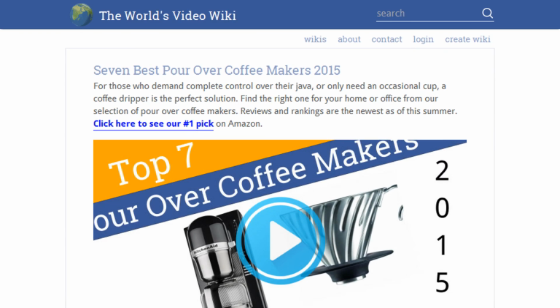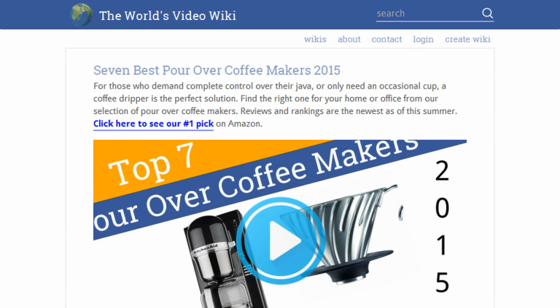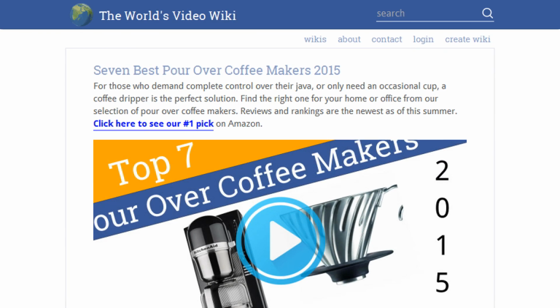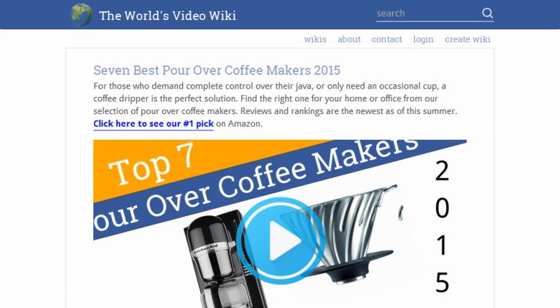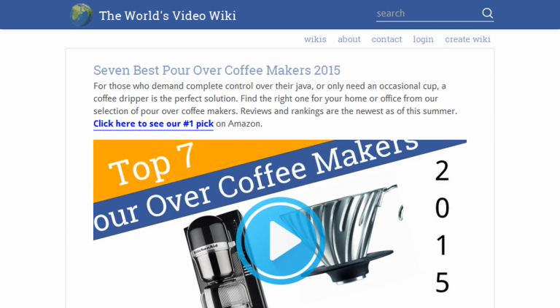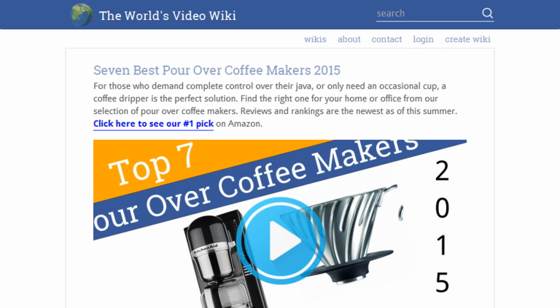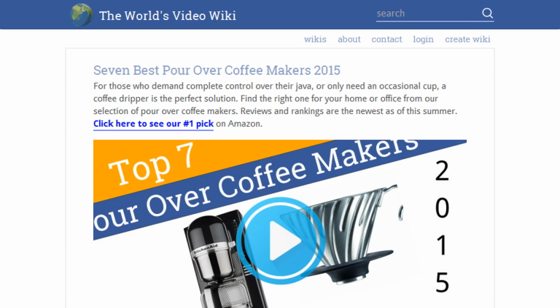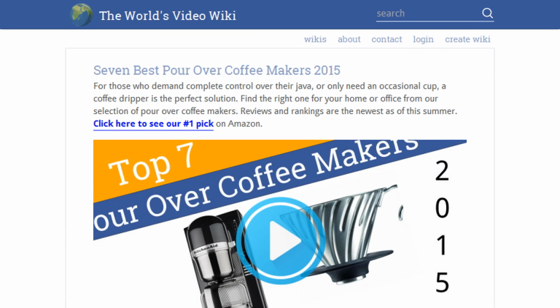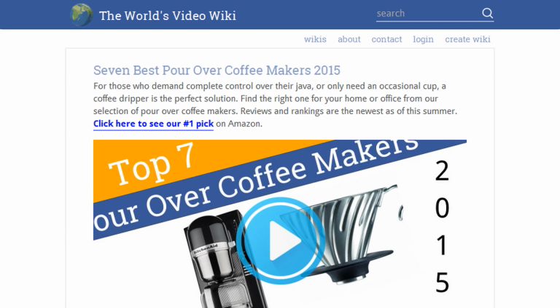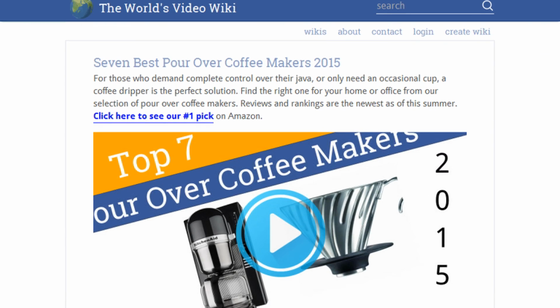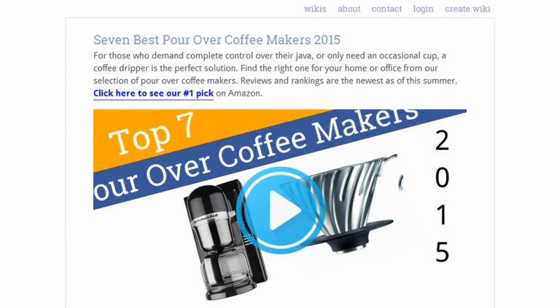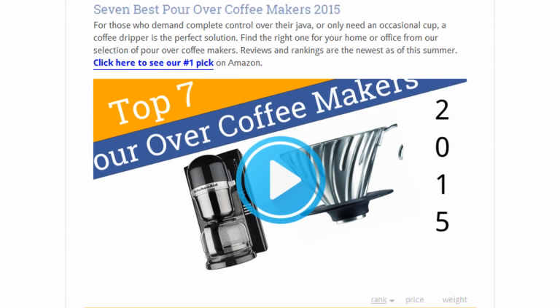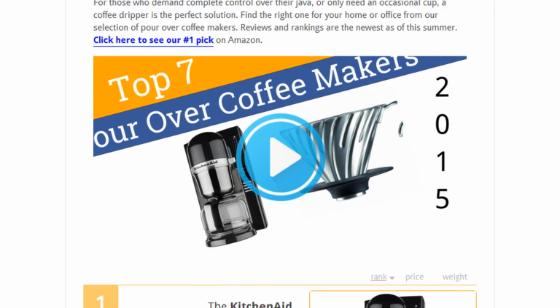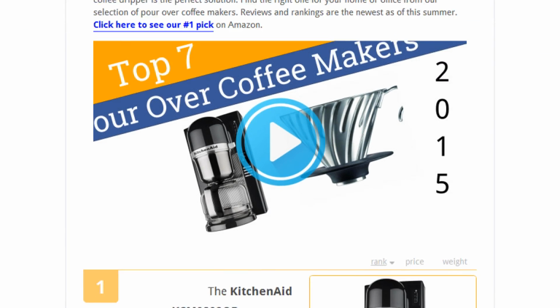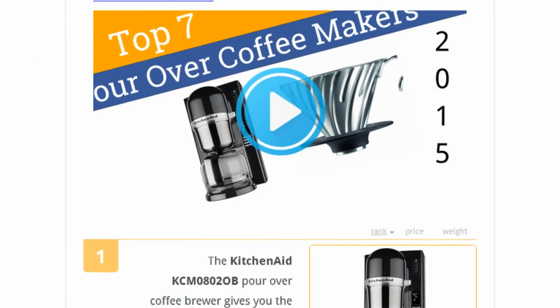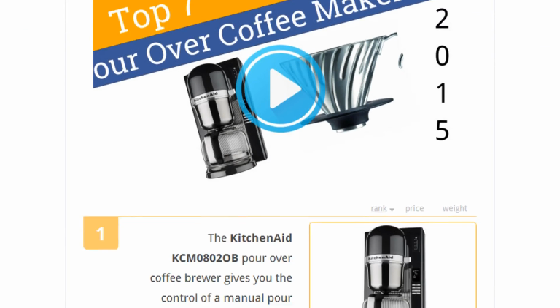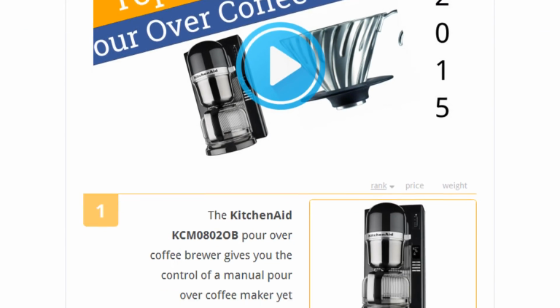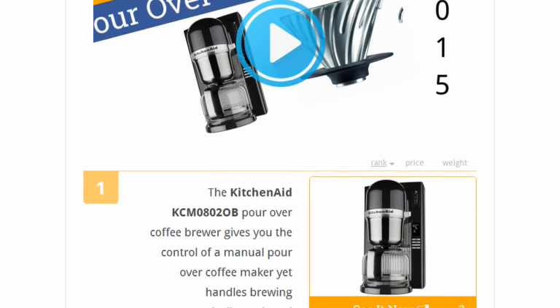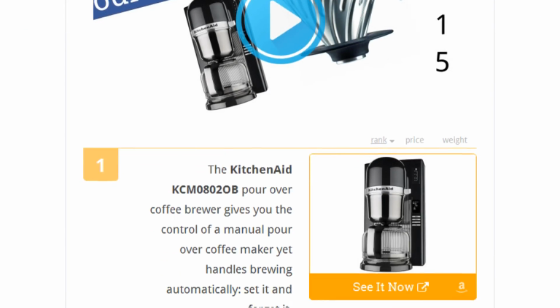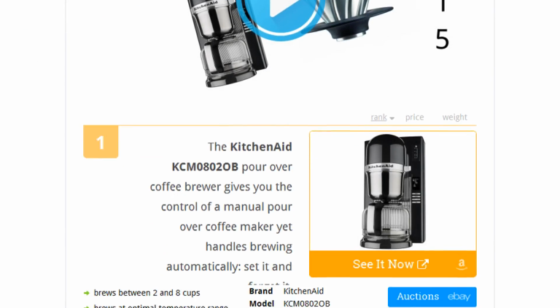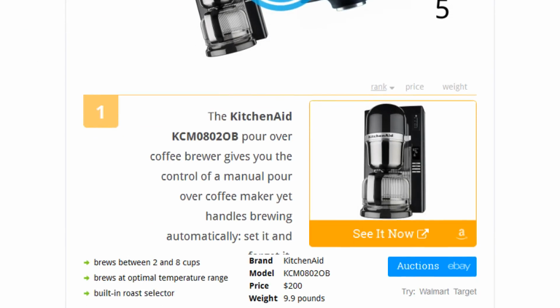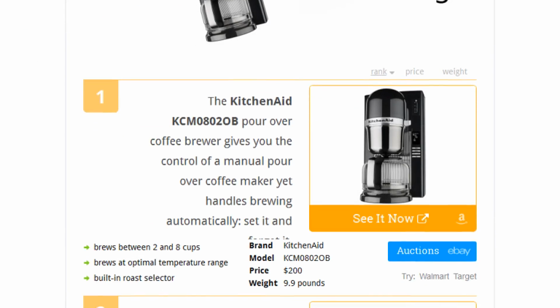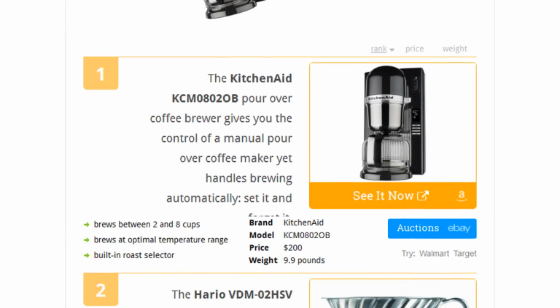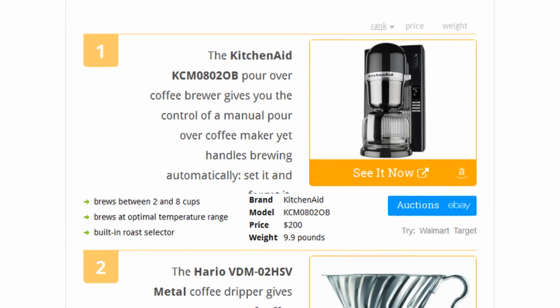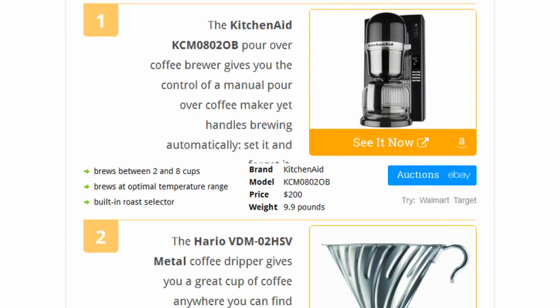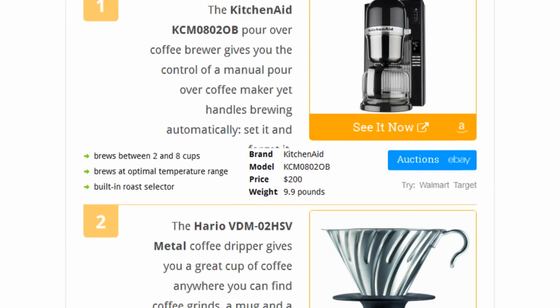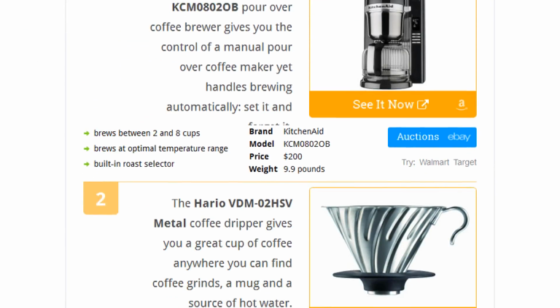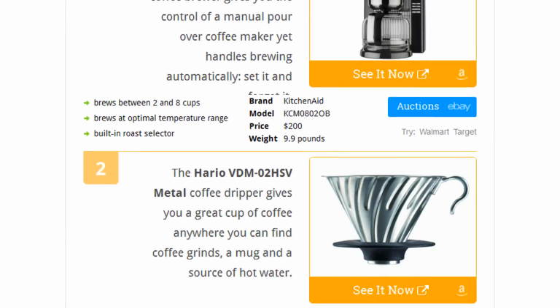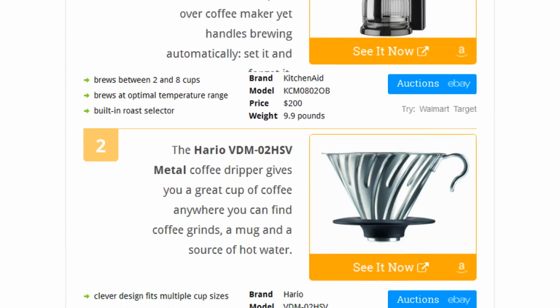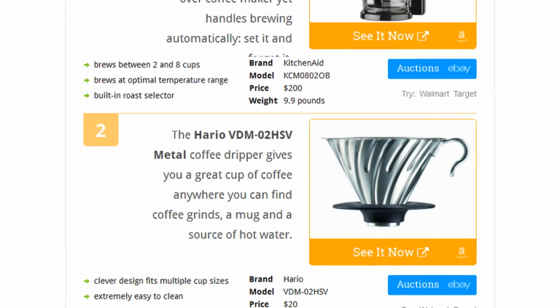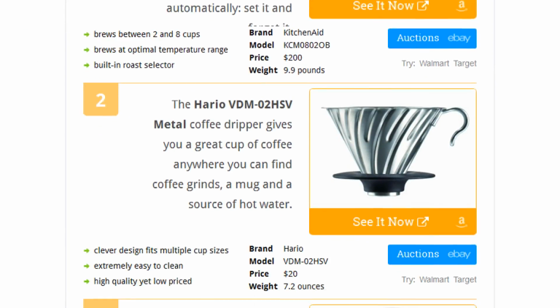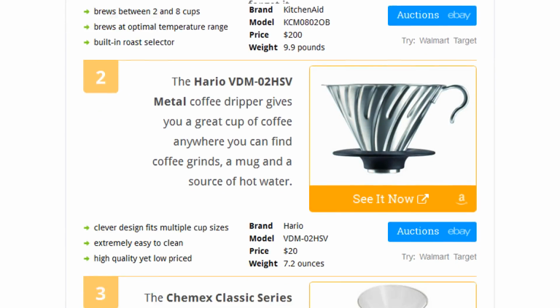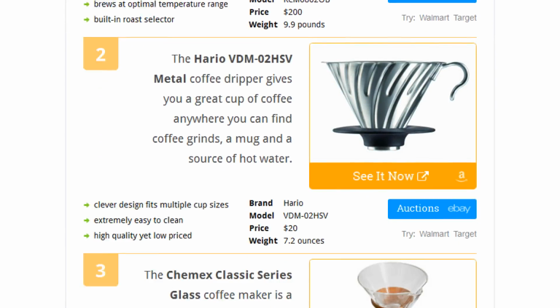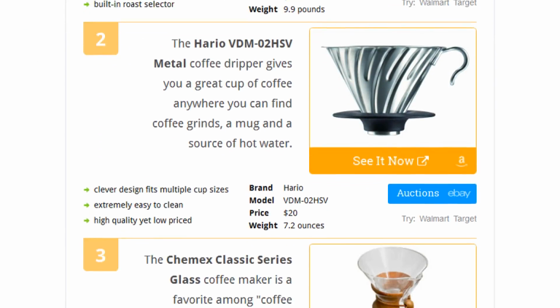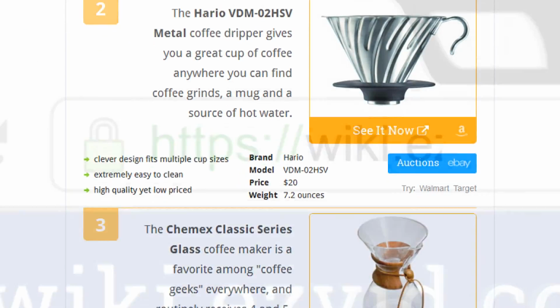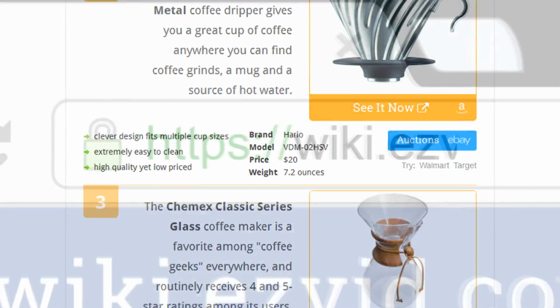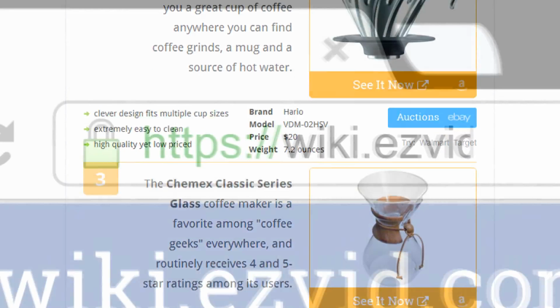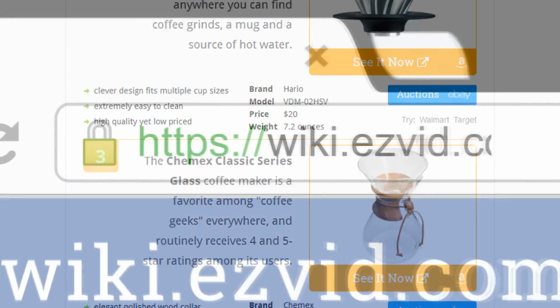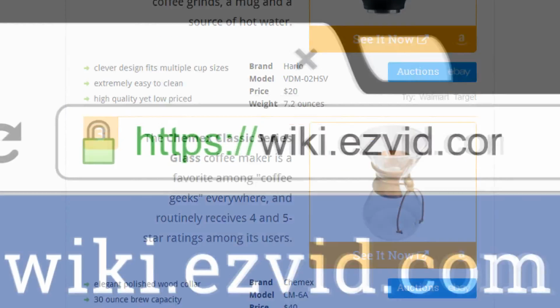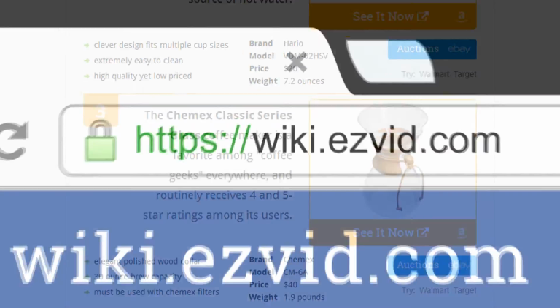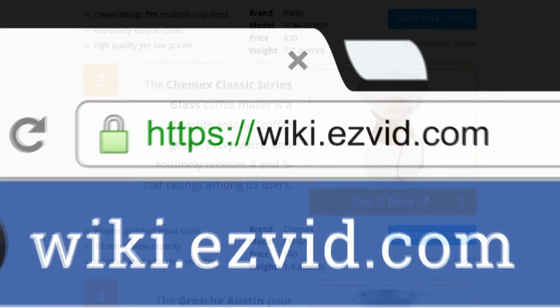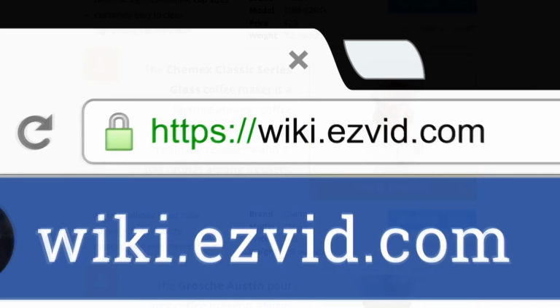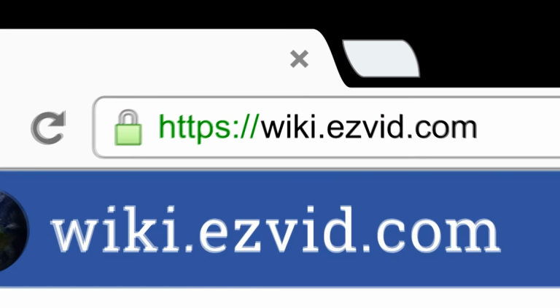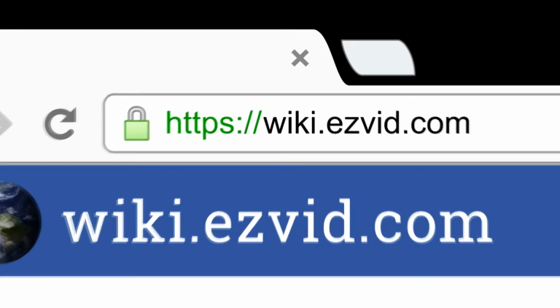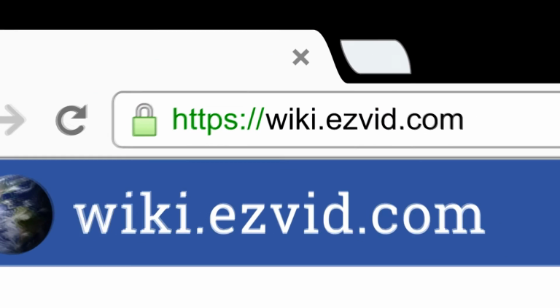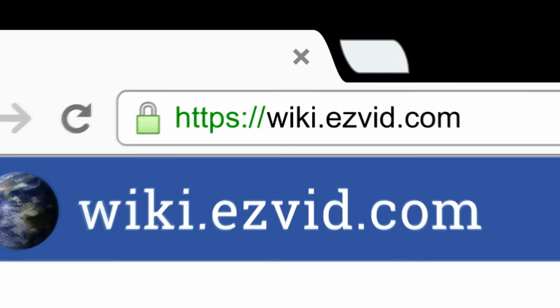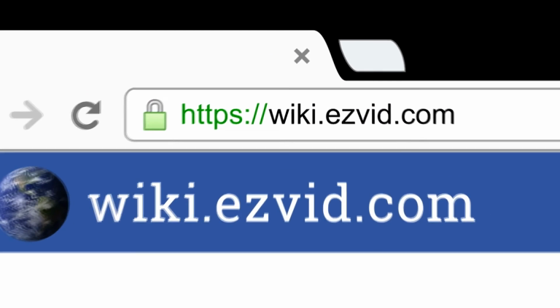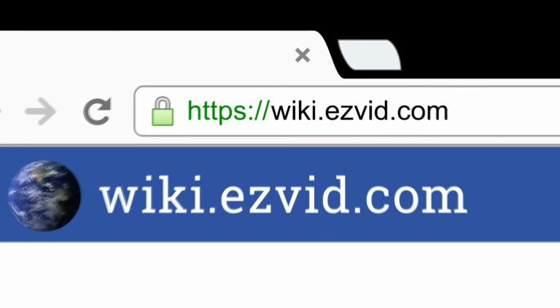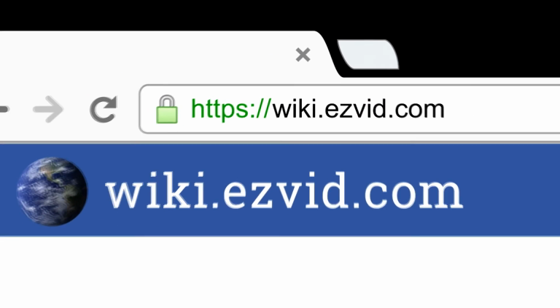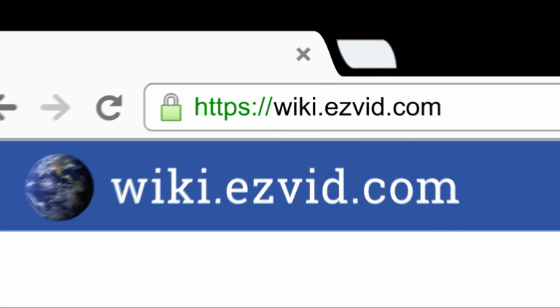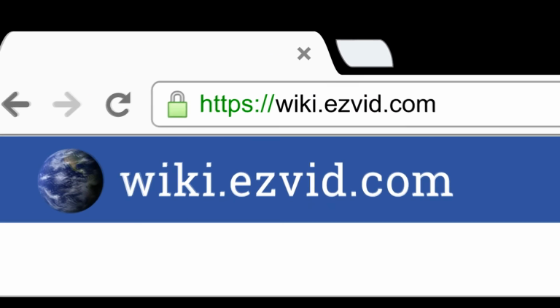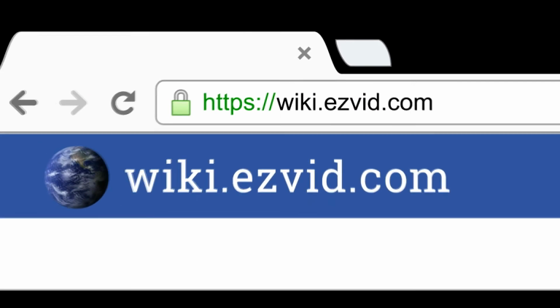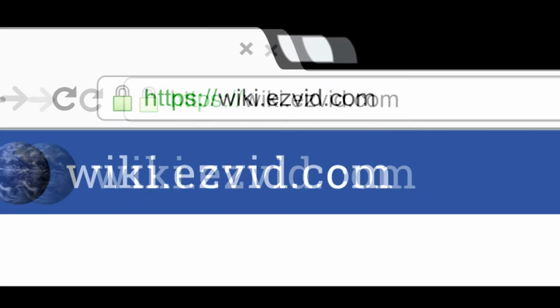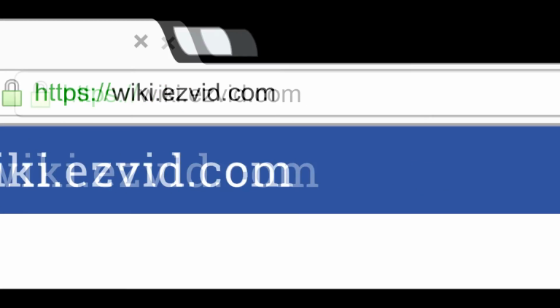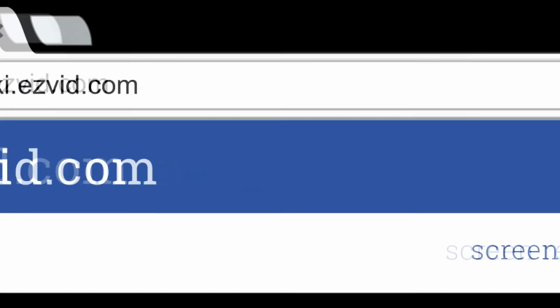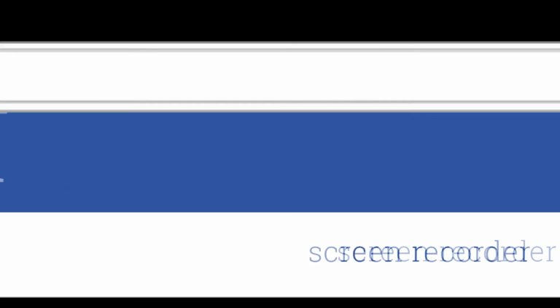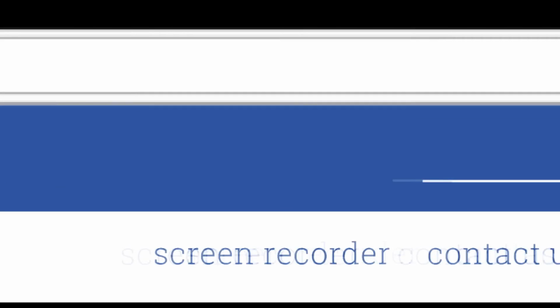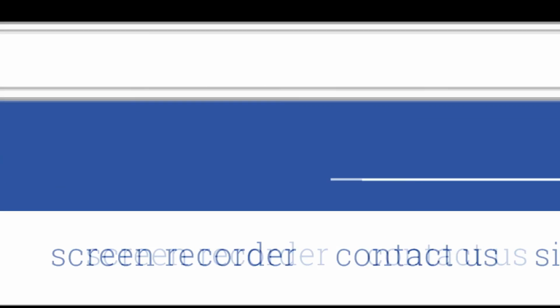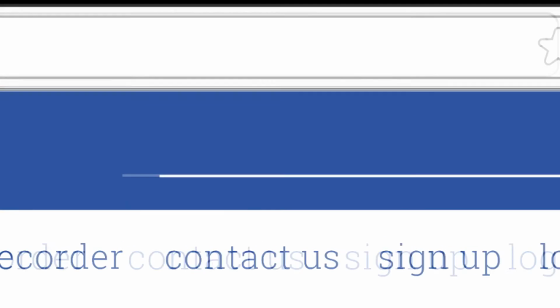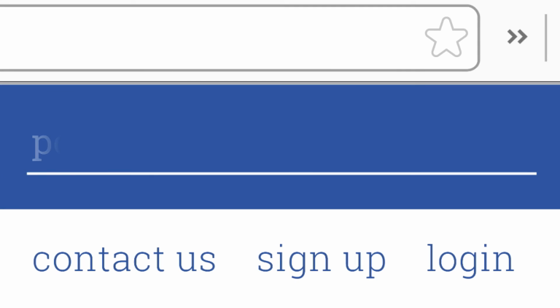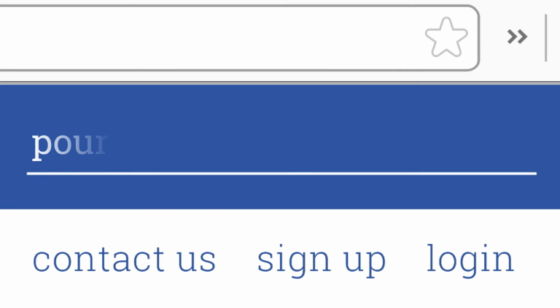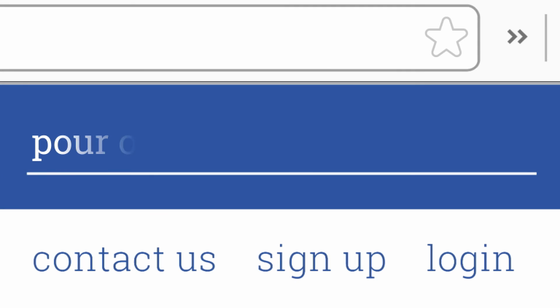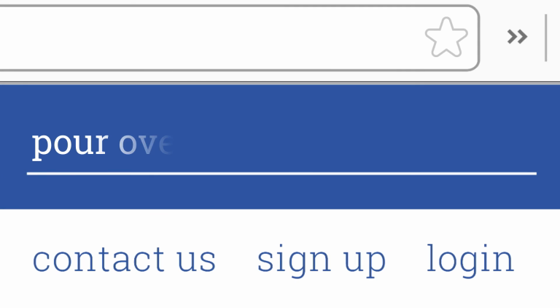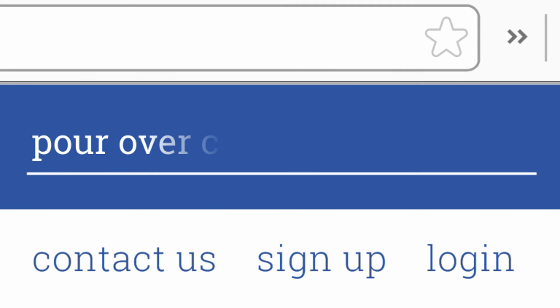To see all this stuff, go to wiki.easyvid.com and search for pour-over coffee makers or click beneath this video.